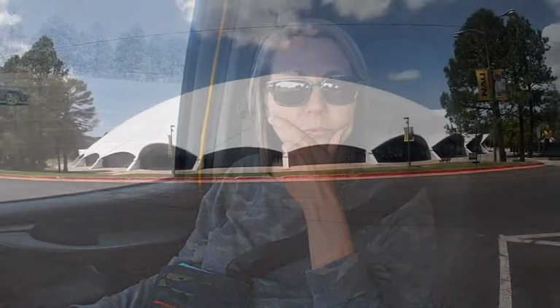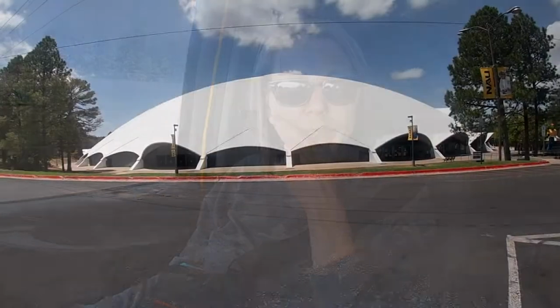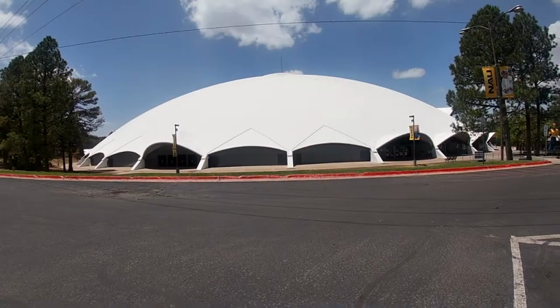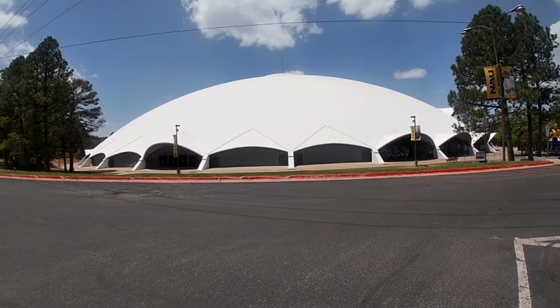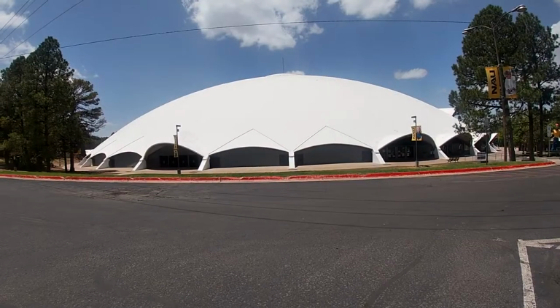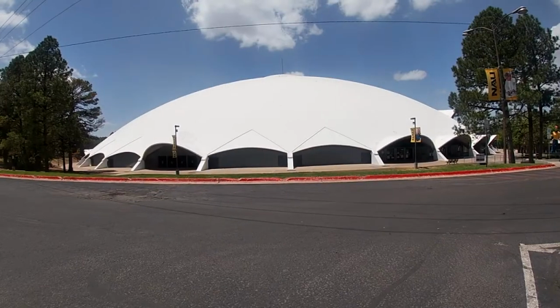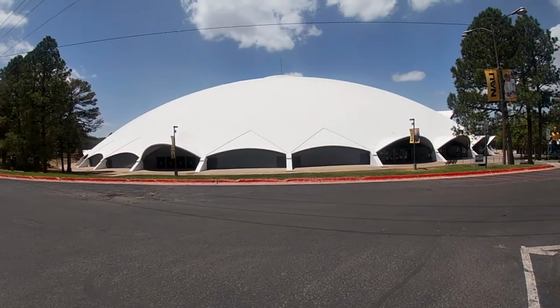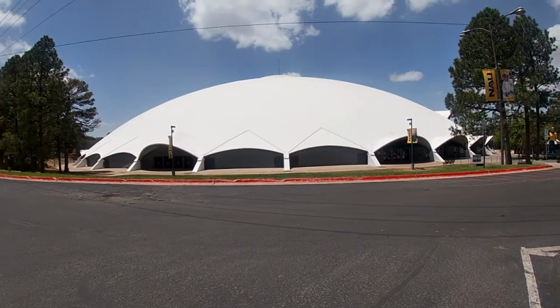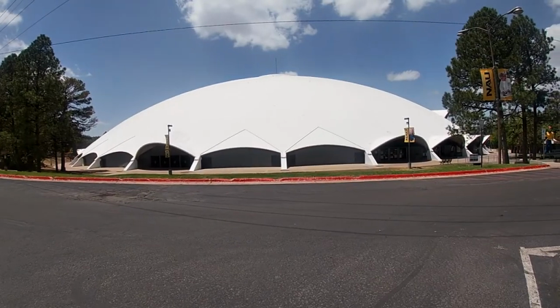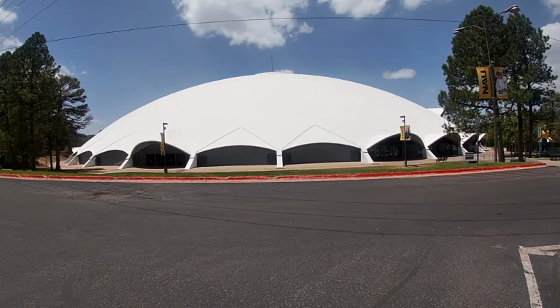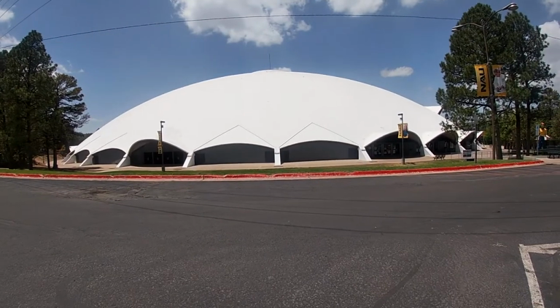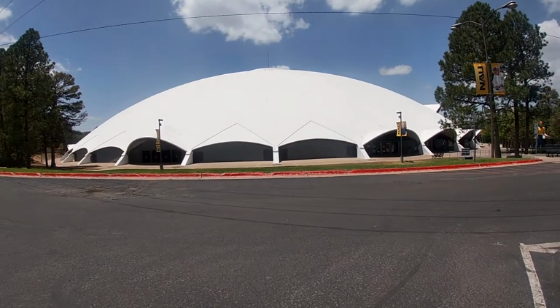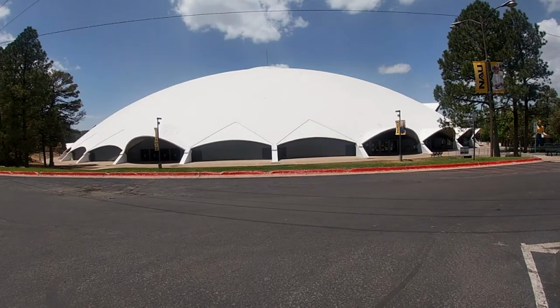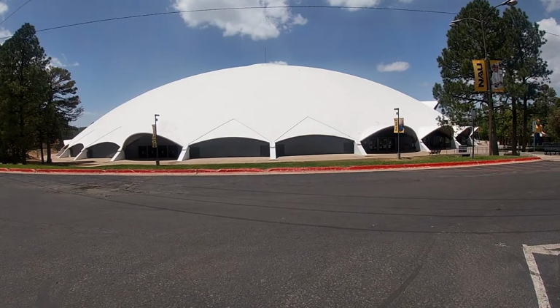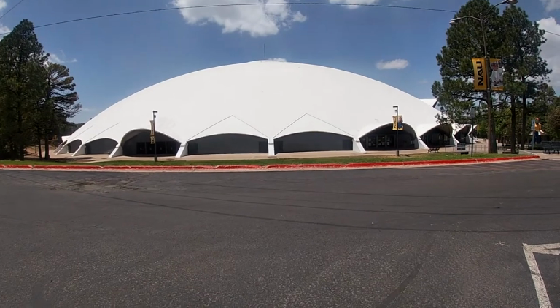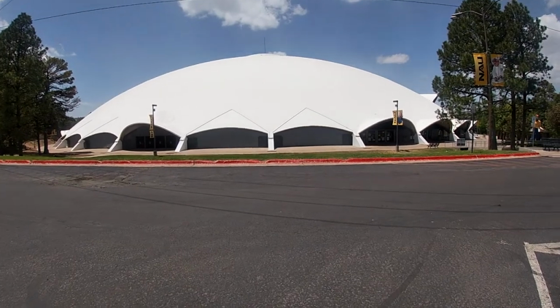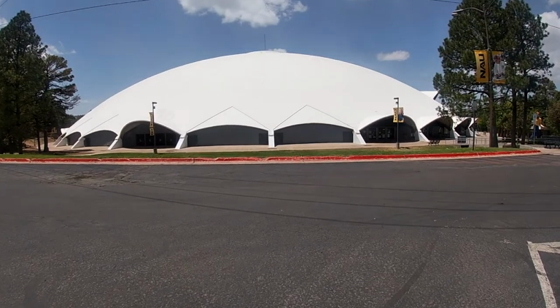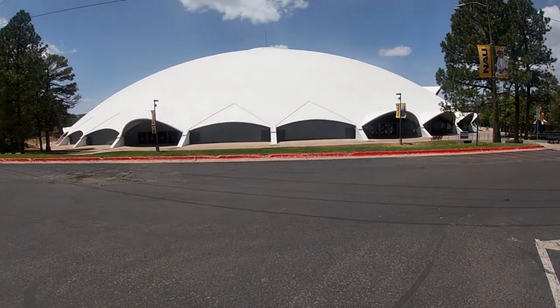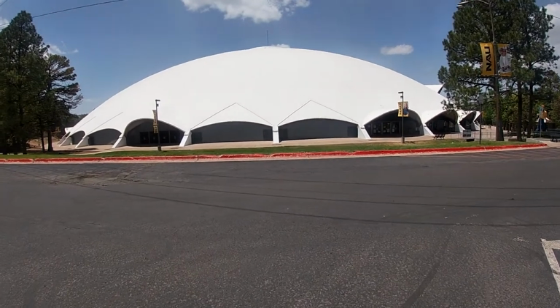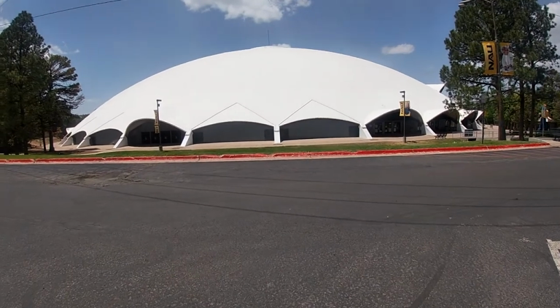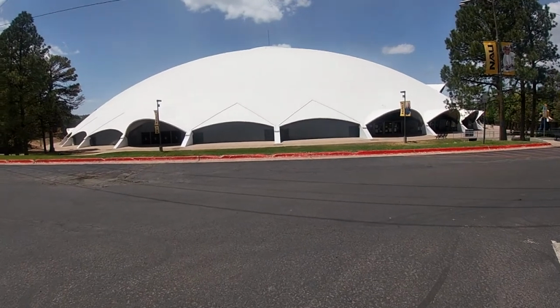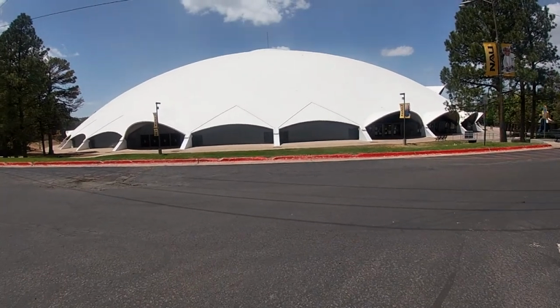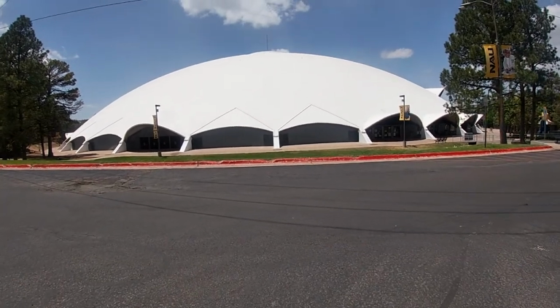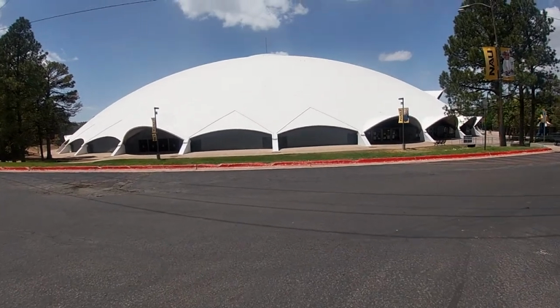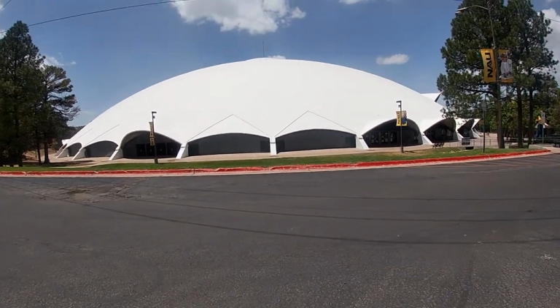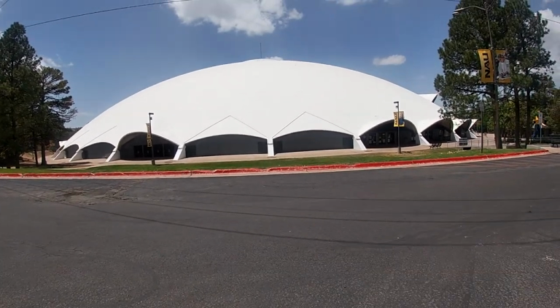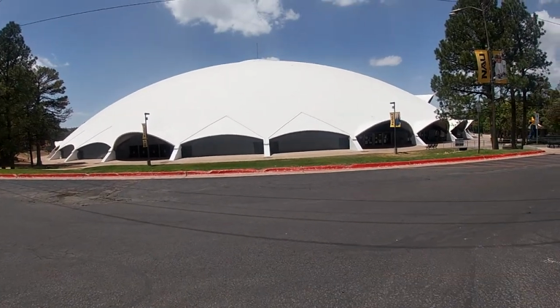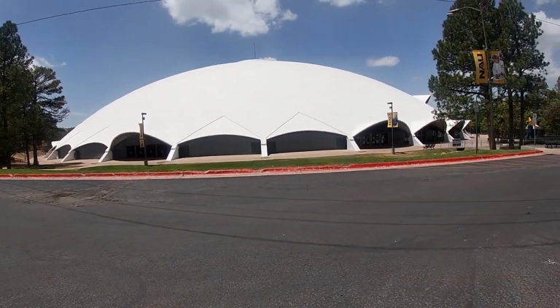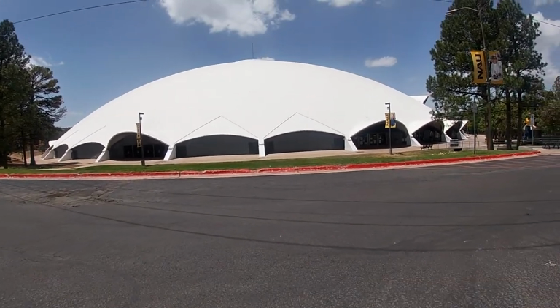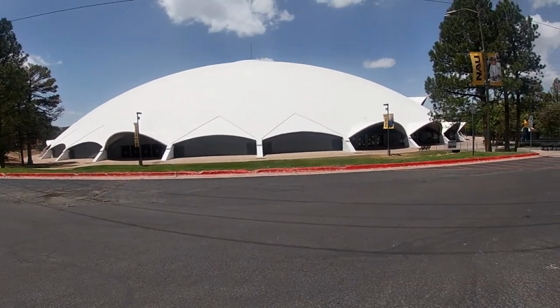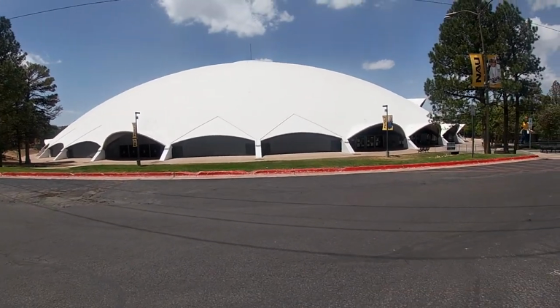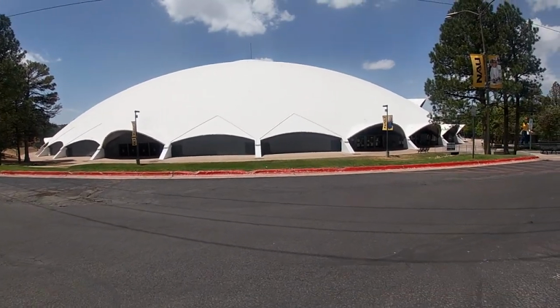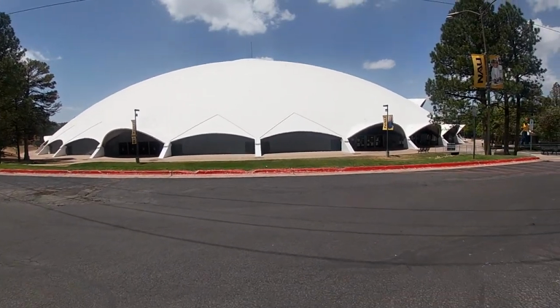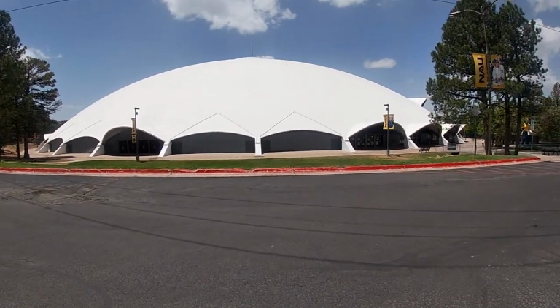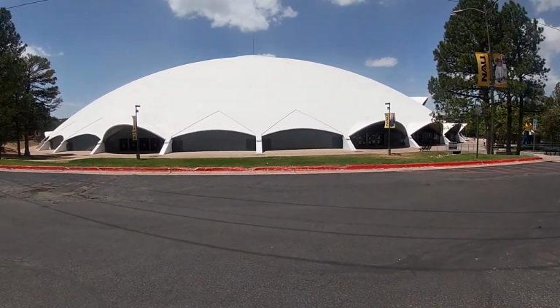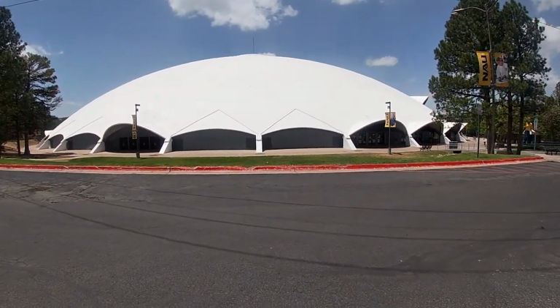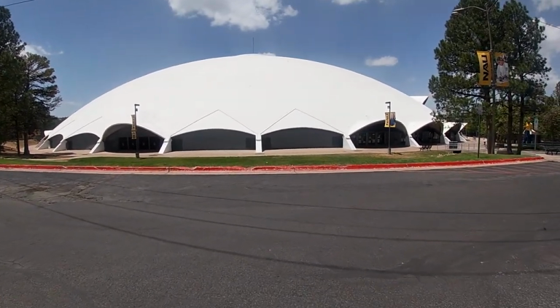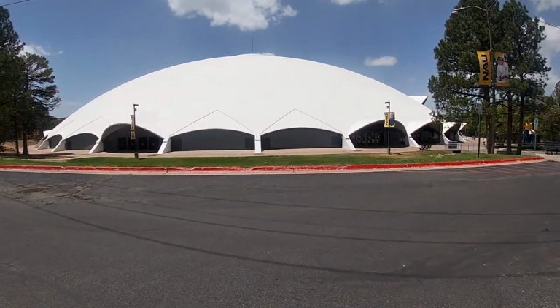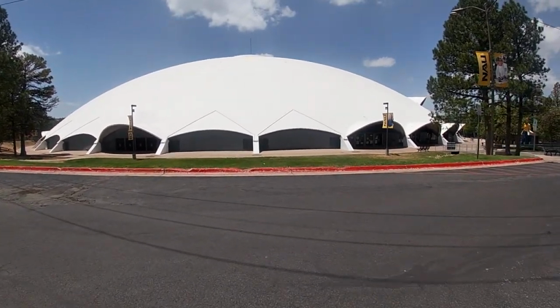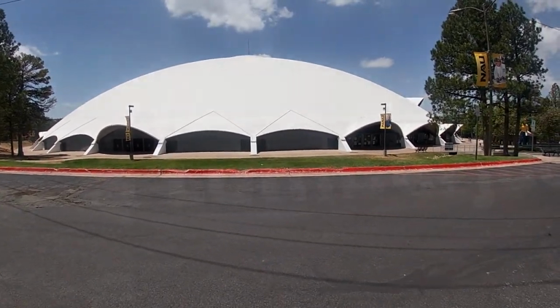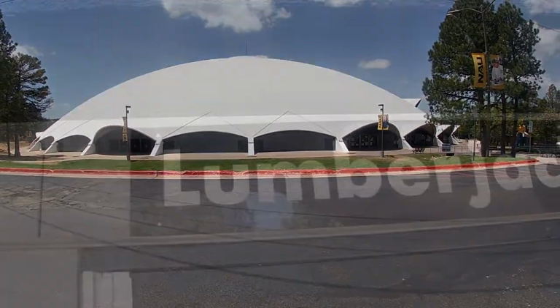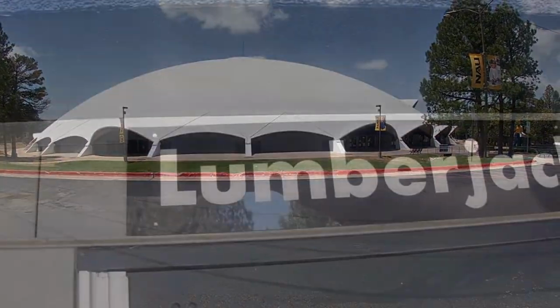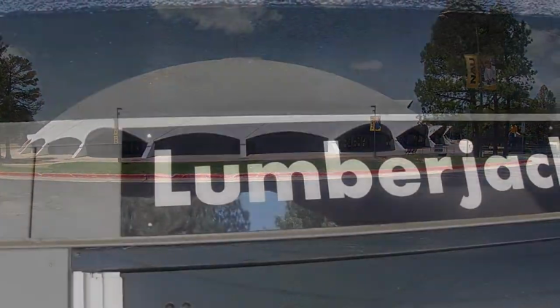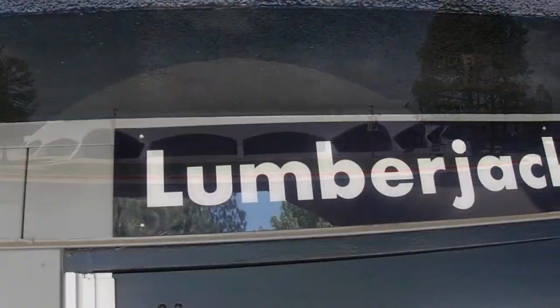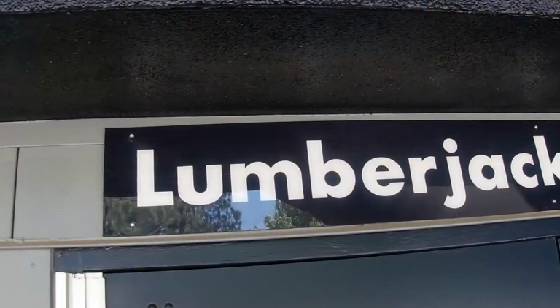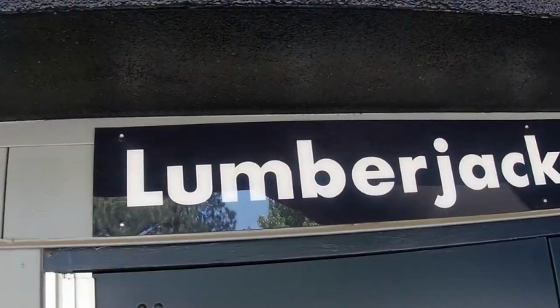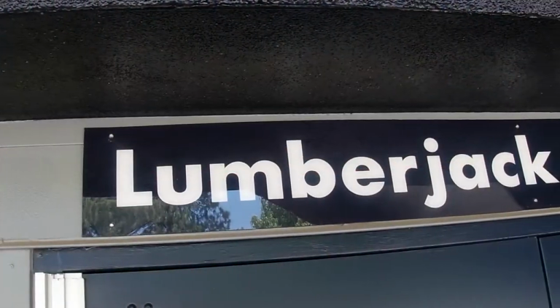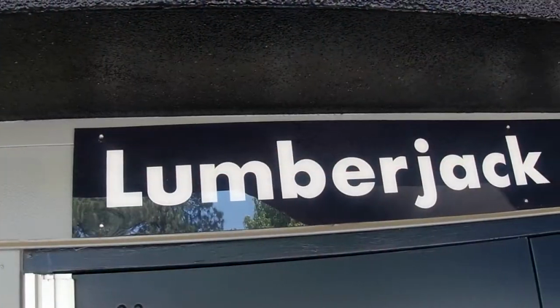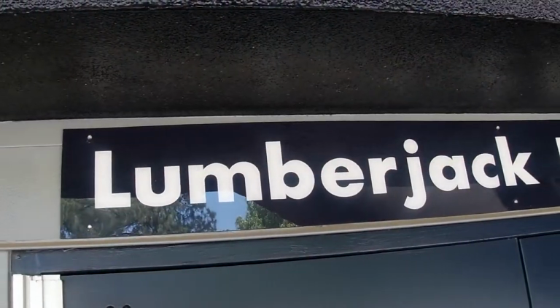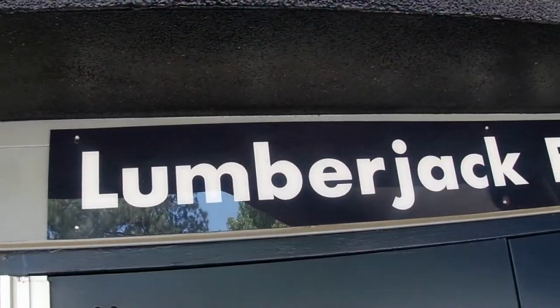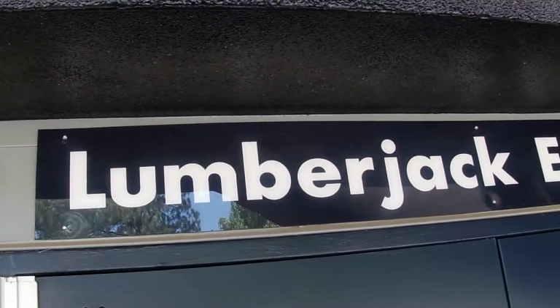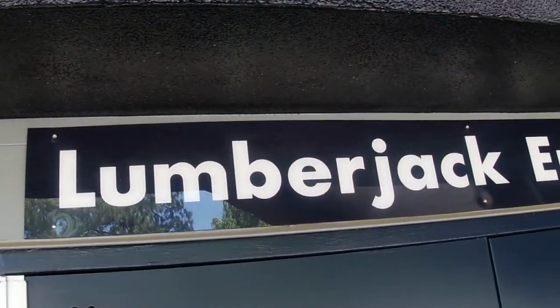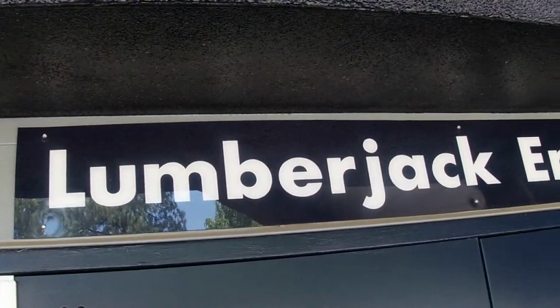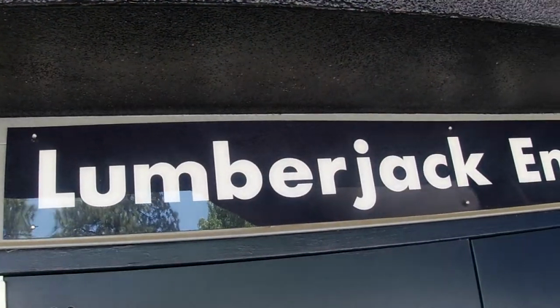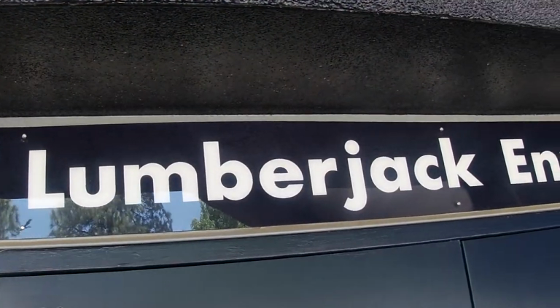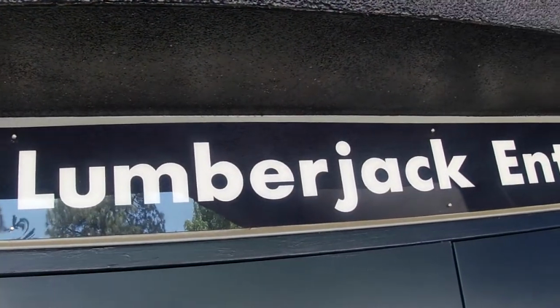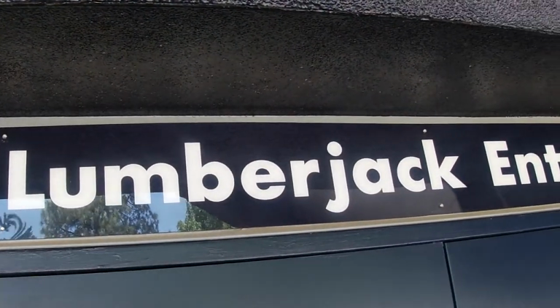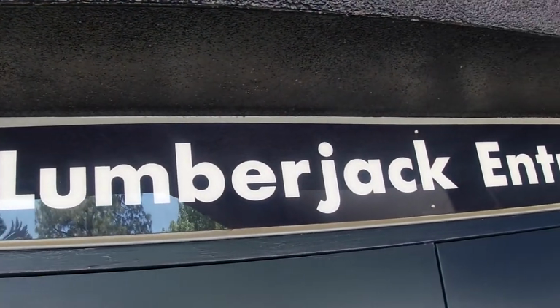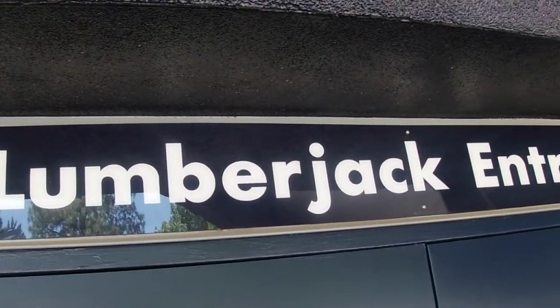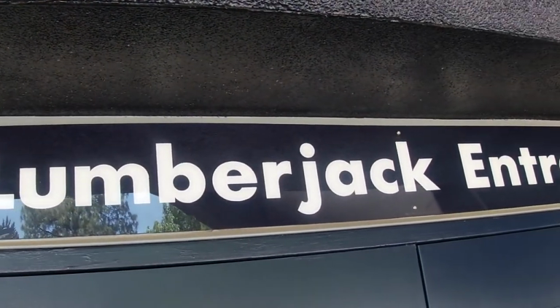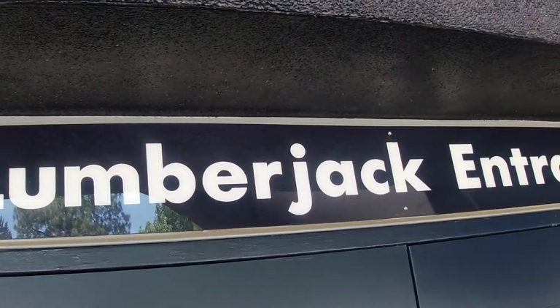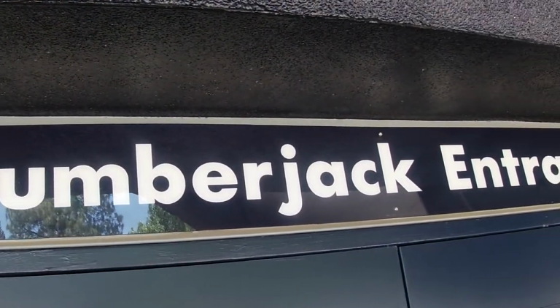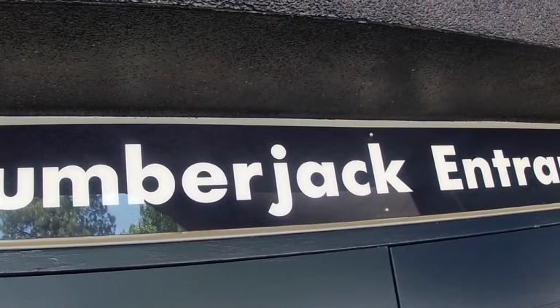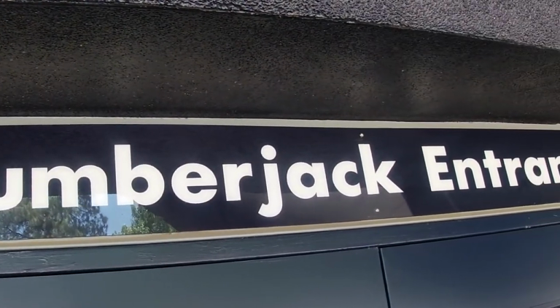This is the J. Lawrence Walk-Up Sky Dome, where the Northern Arizona Lumberjacks play both football and basketball.